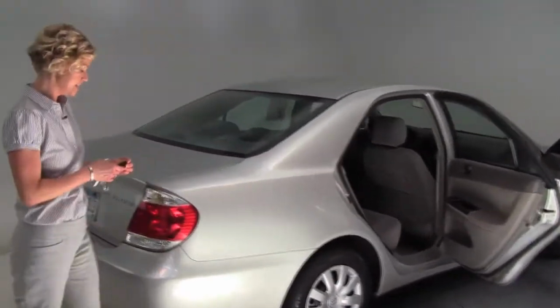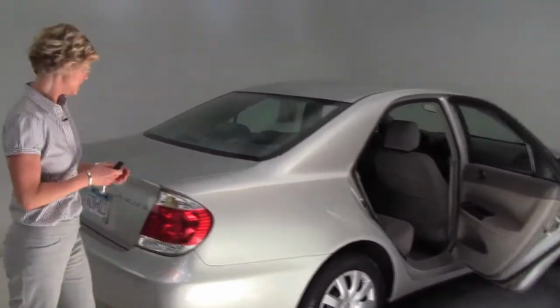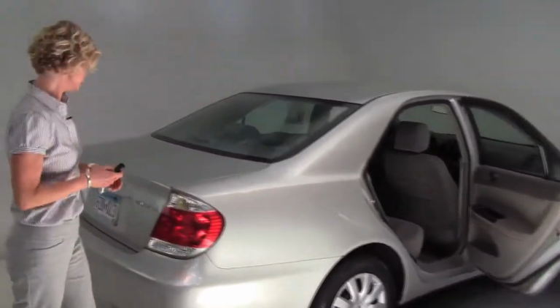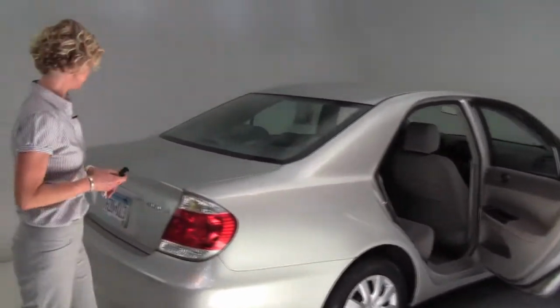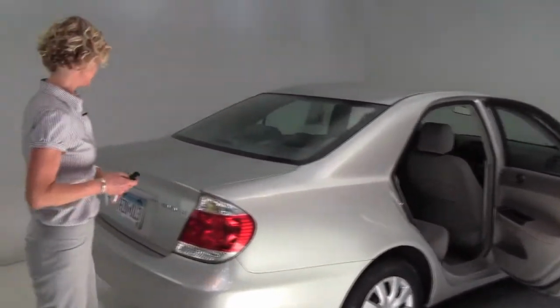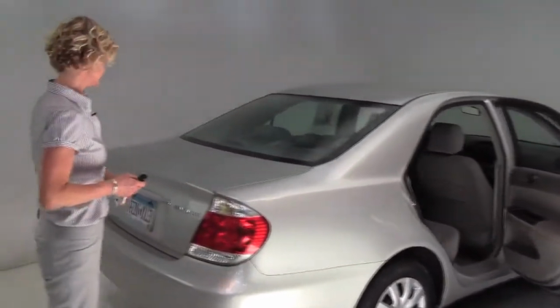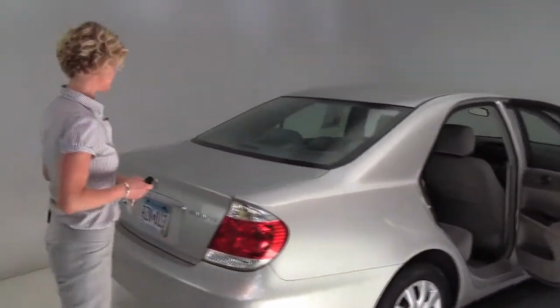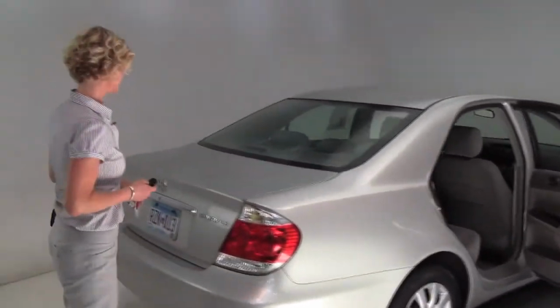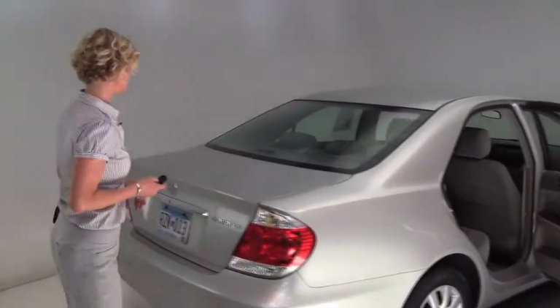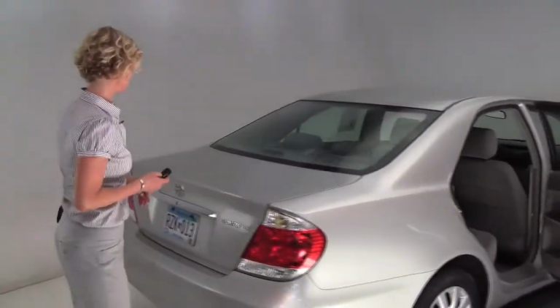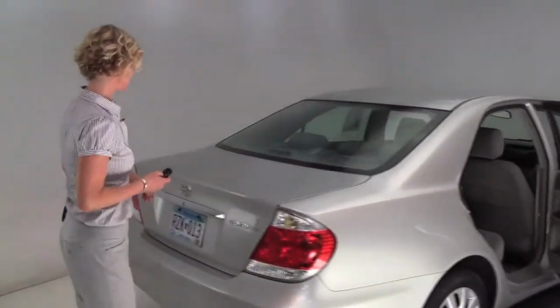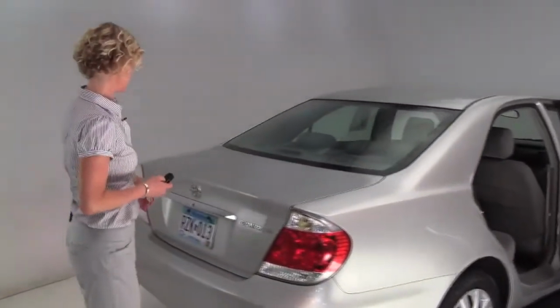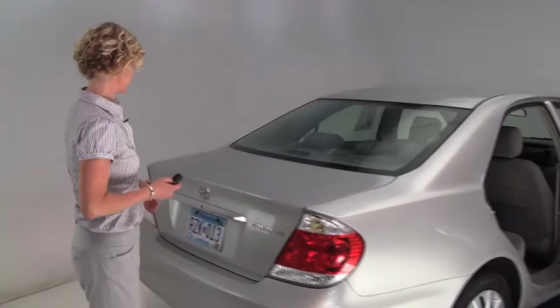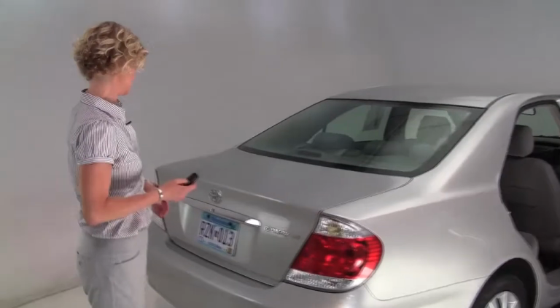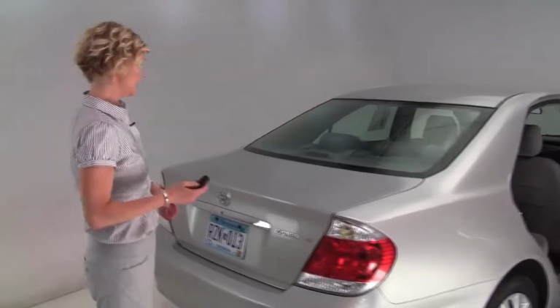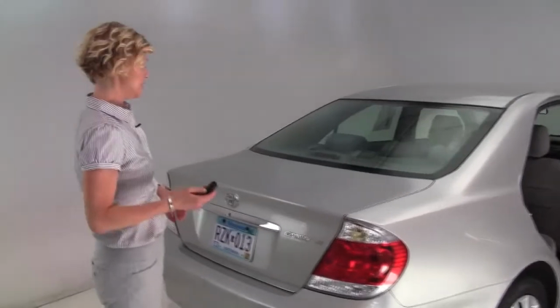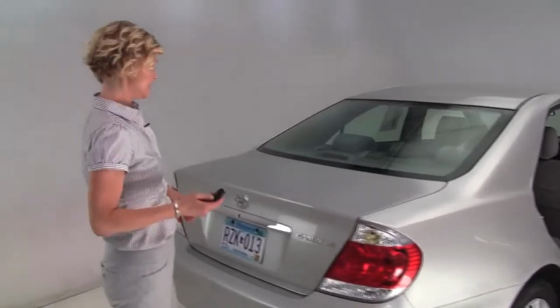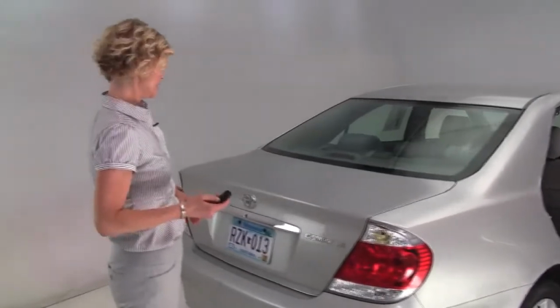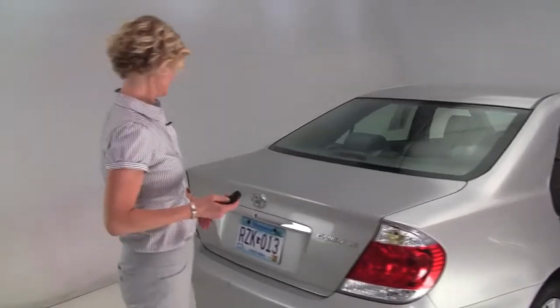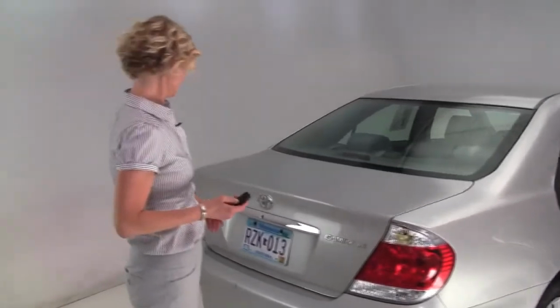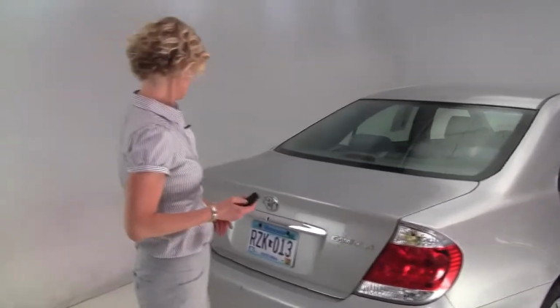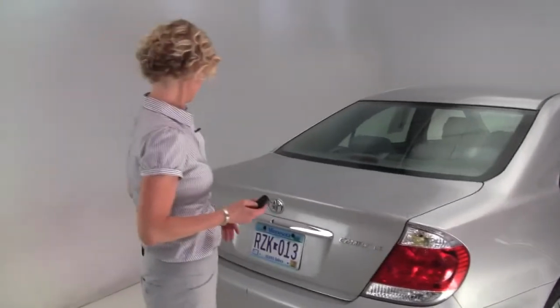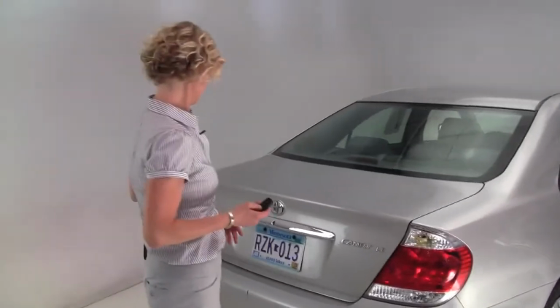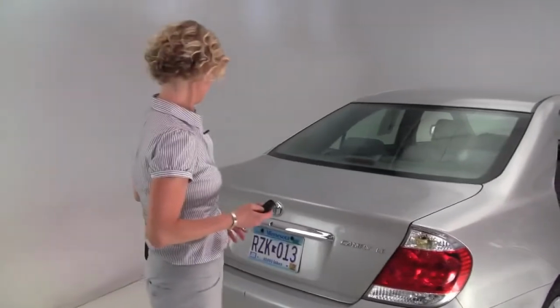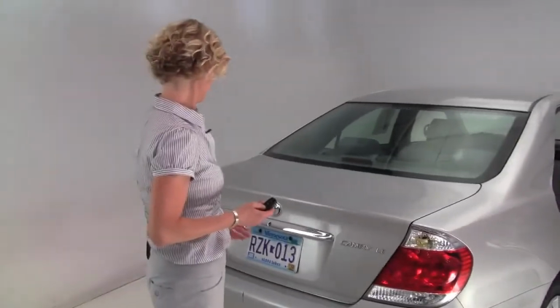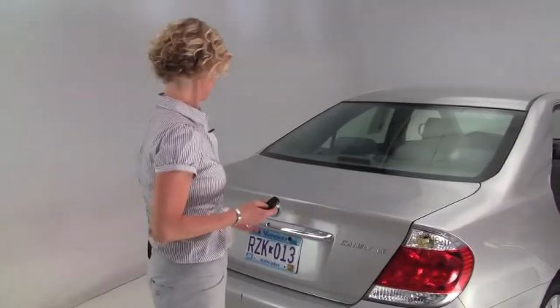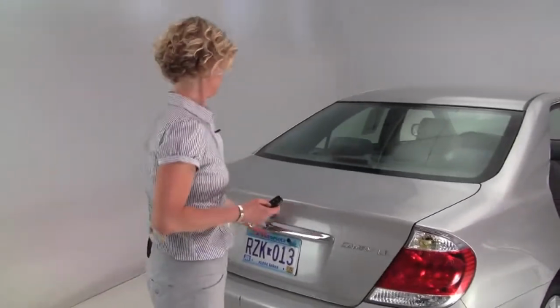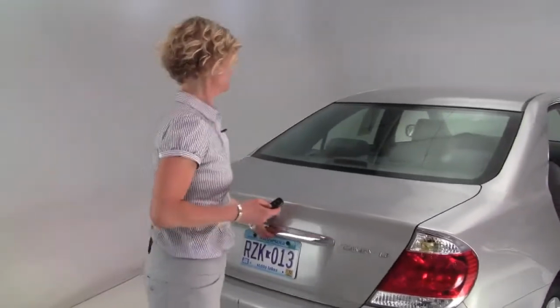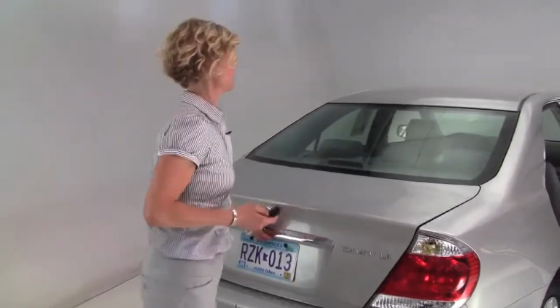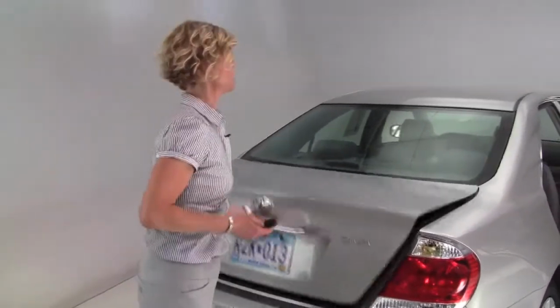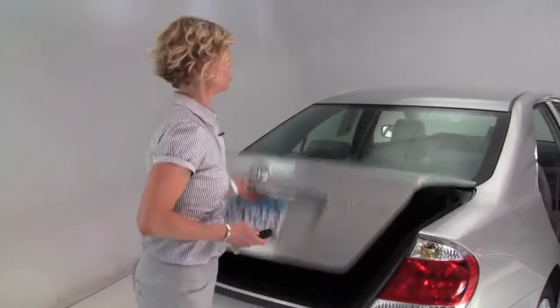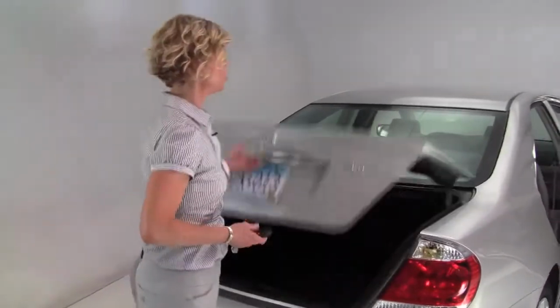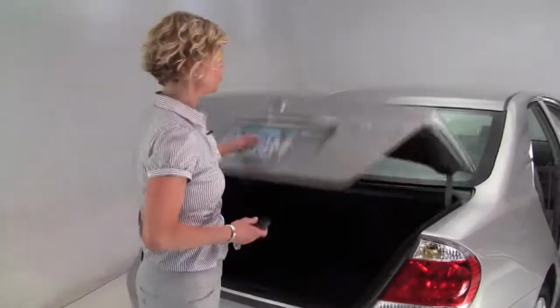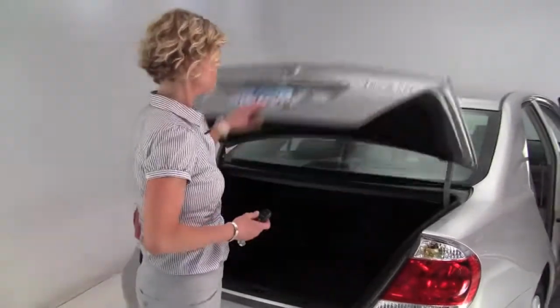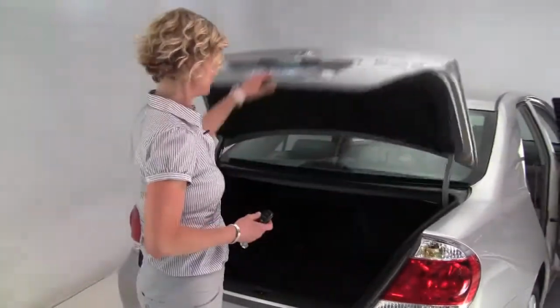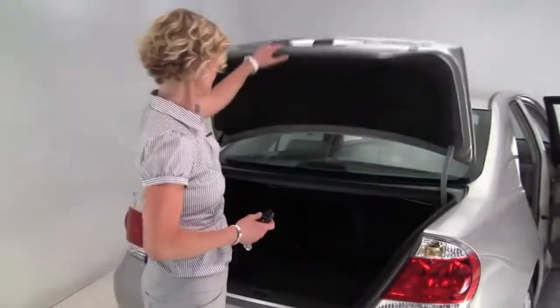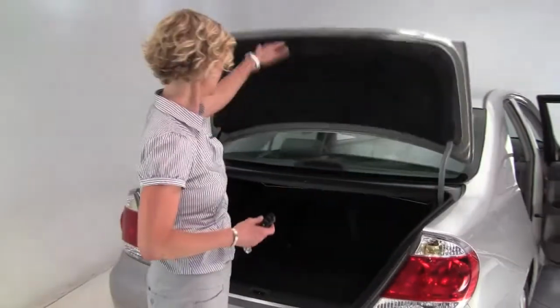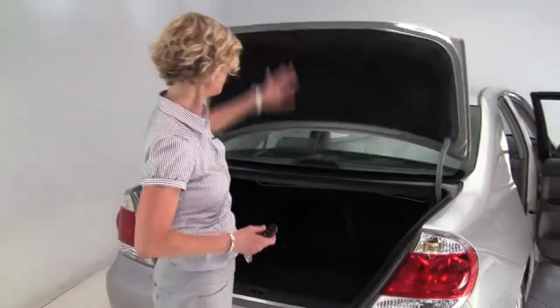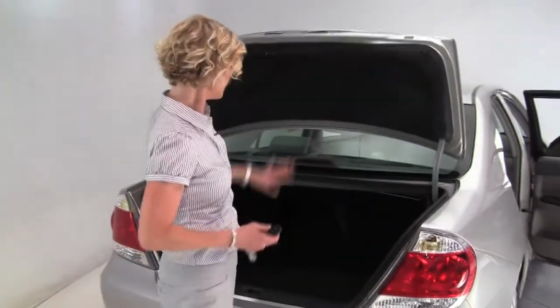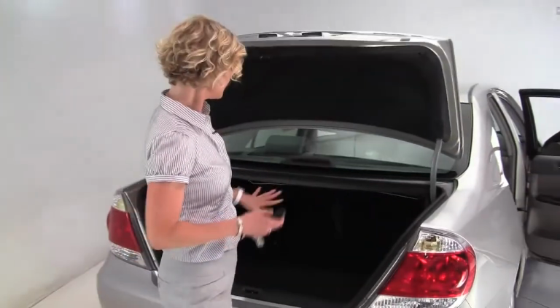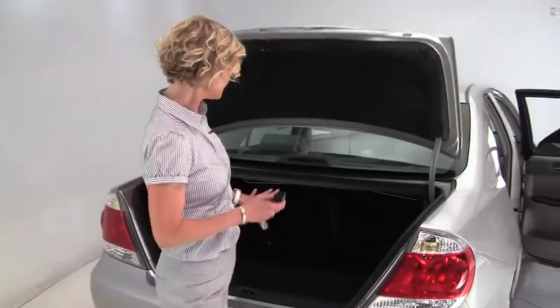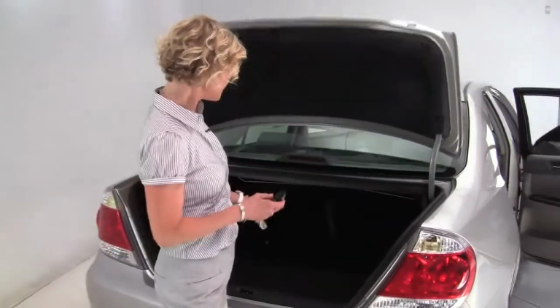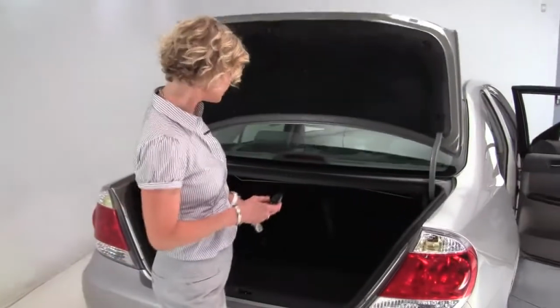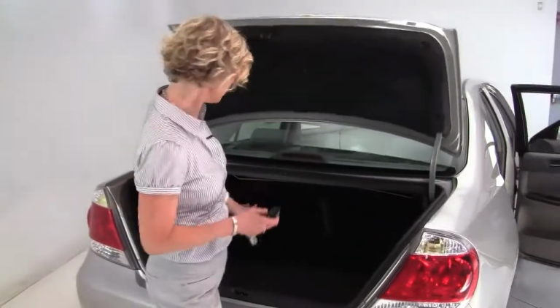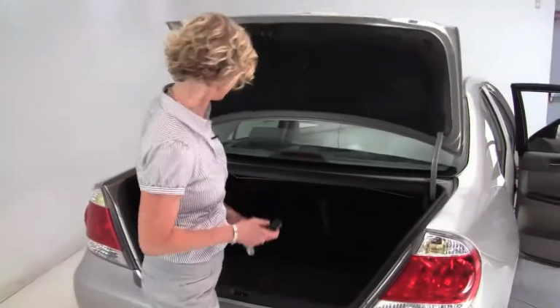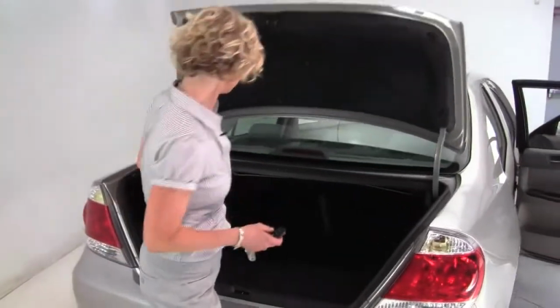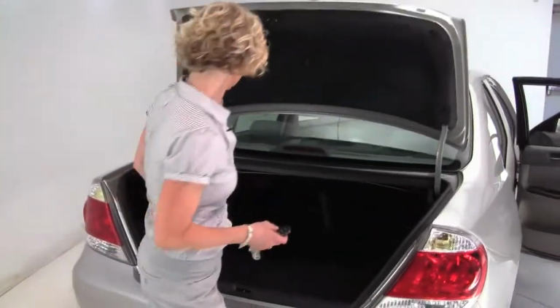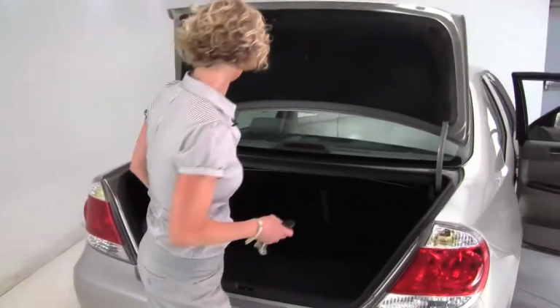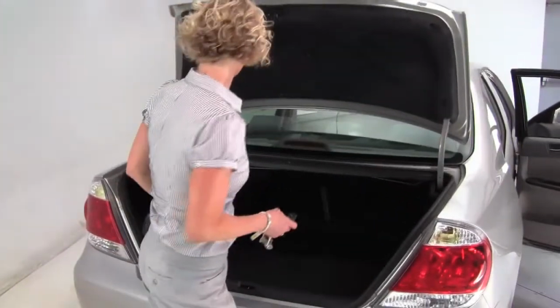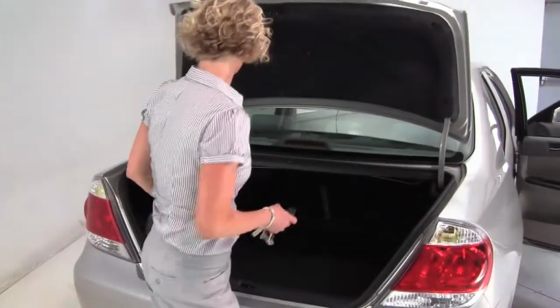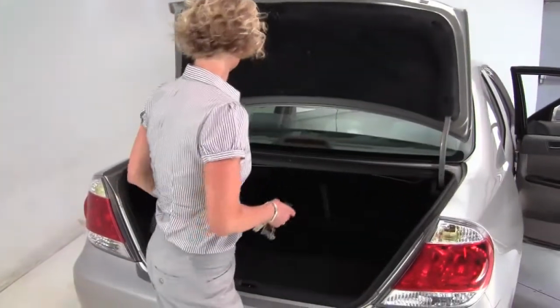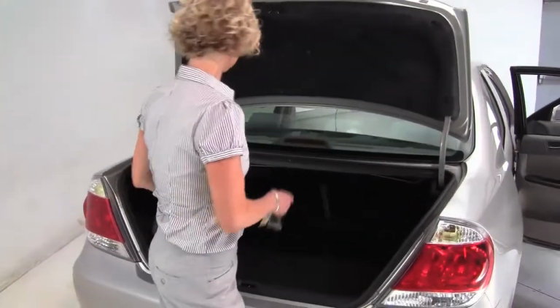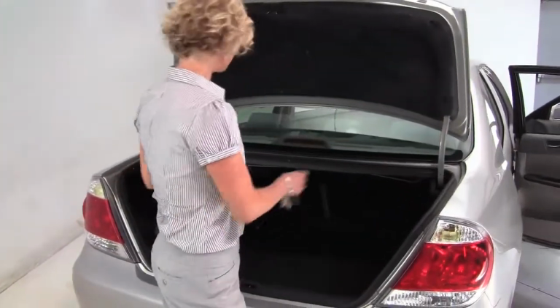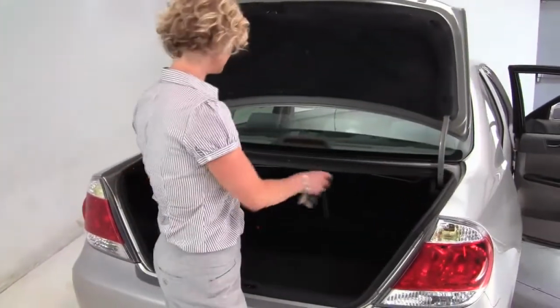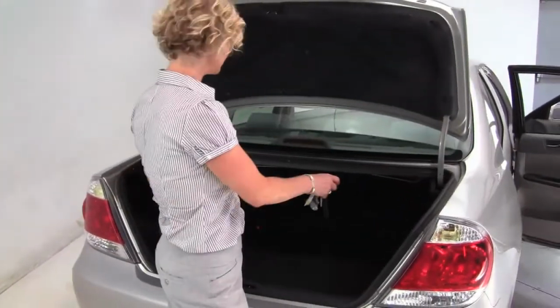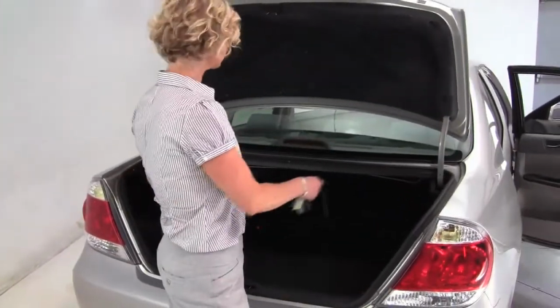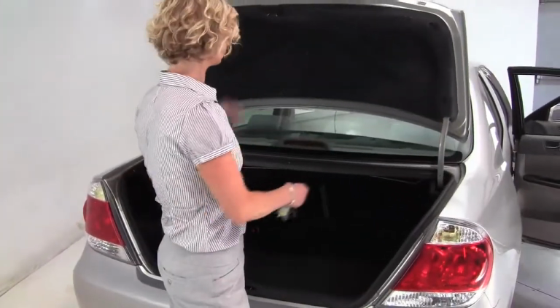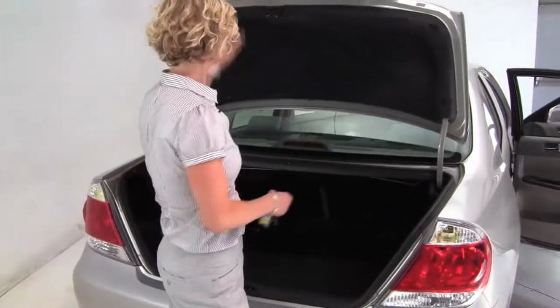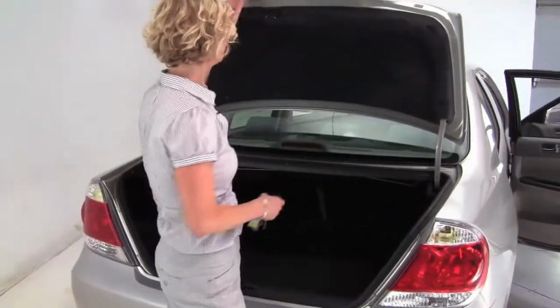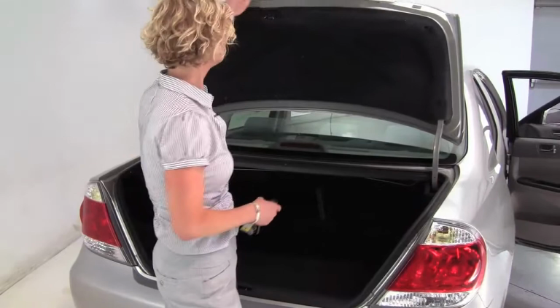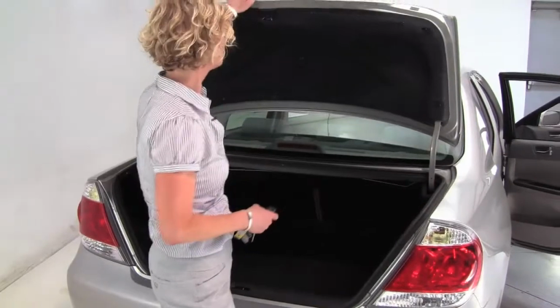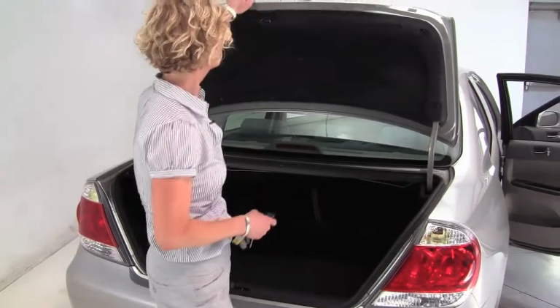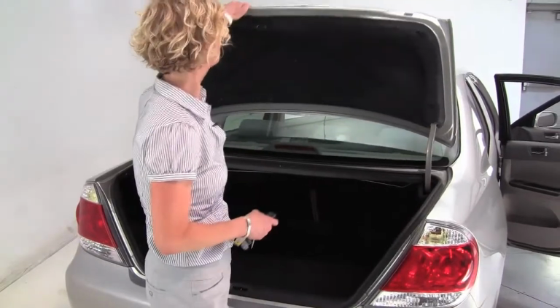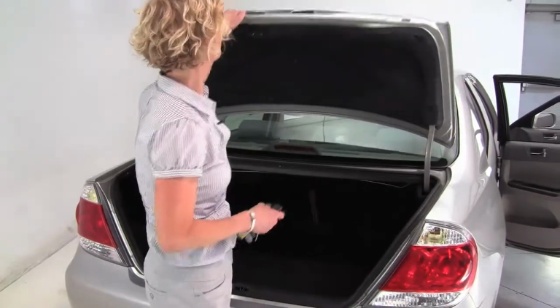Let's take a look in the trunk. Let's open it up. Nice amount of trunk space. It's really nice and clean back here.